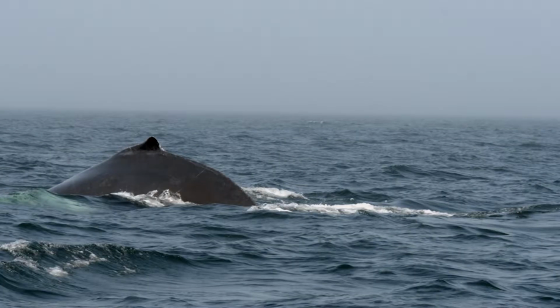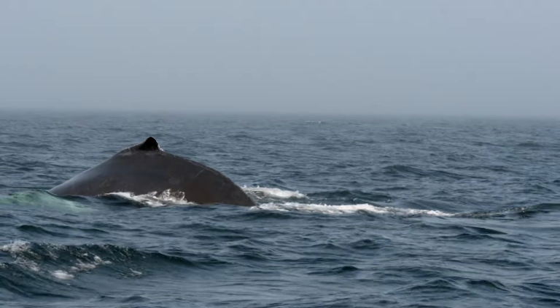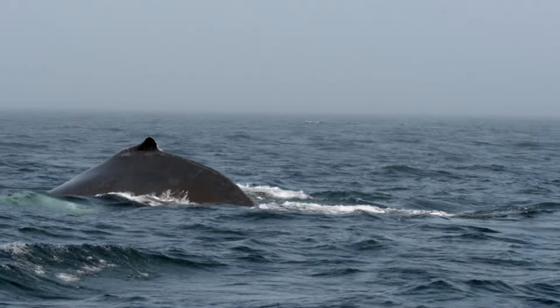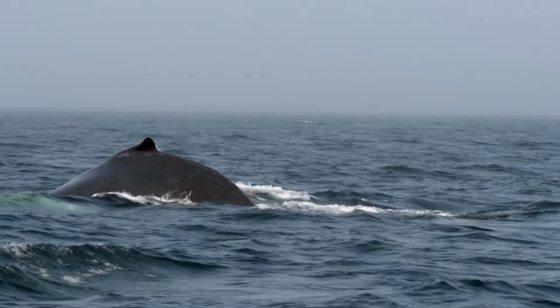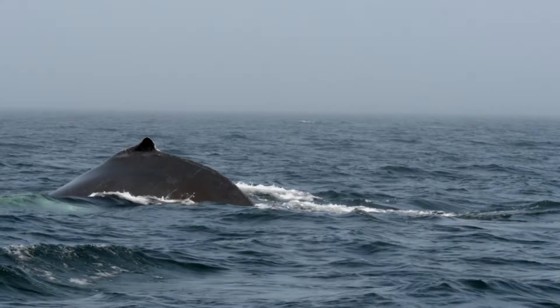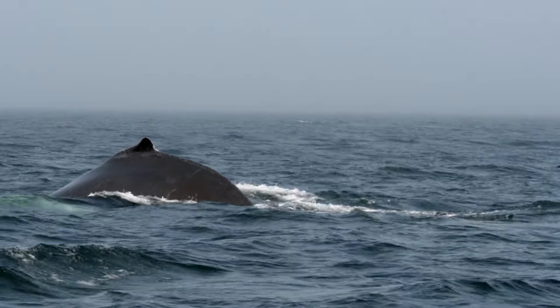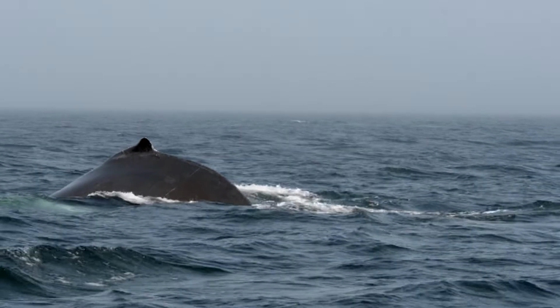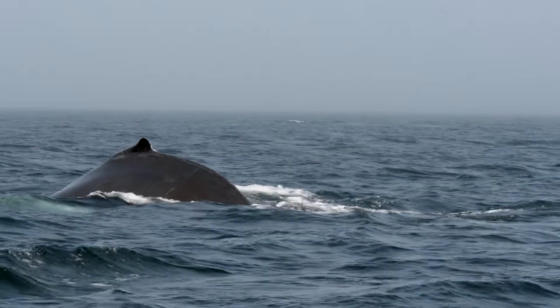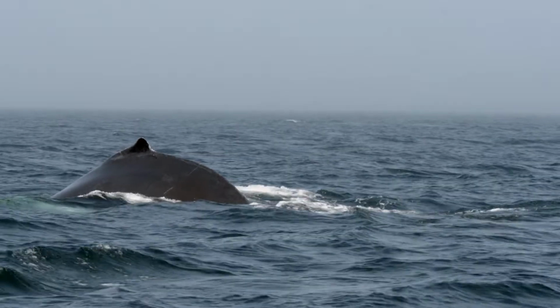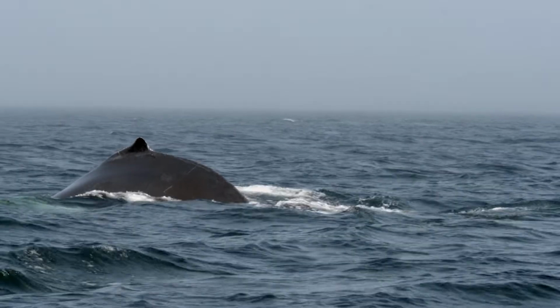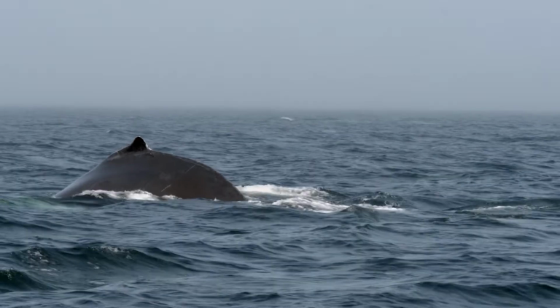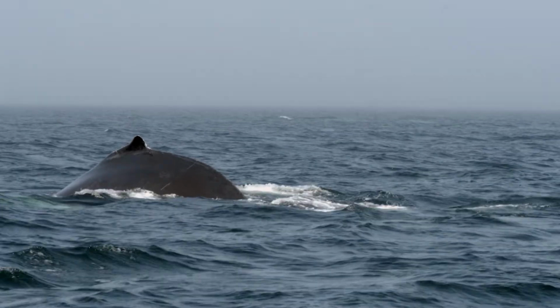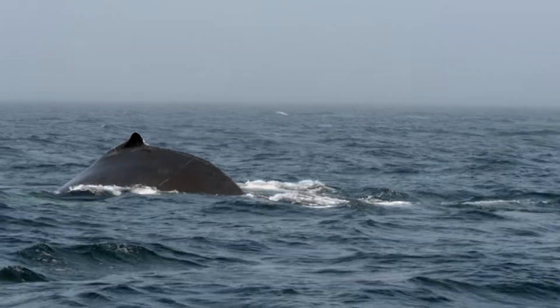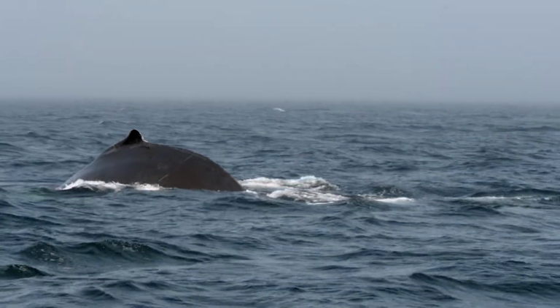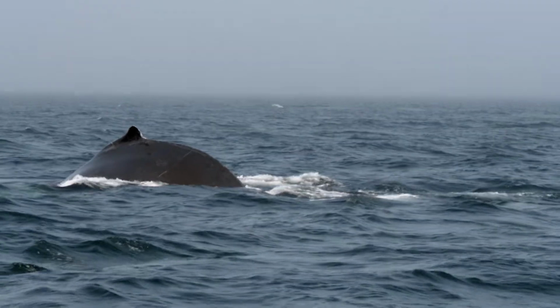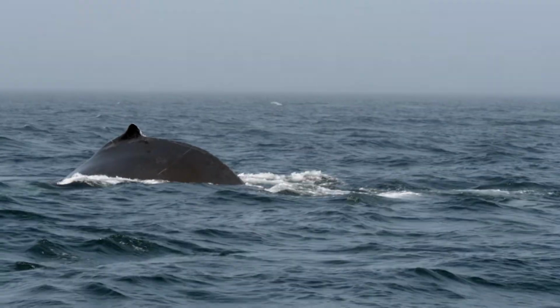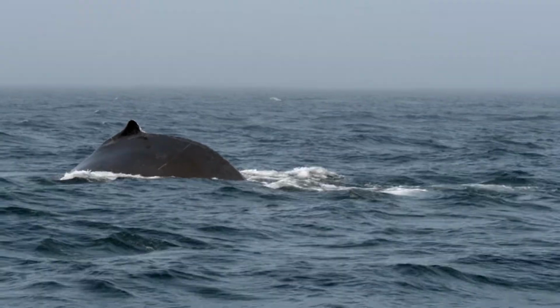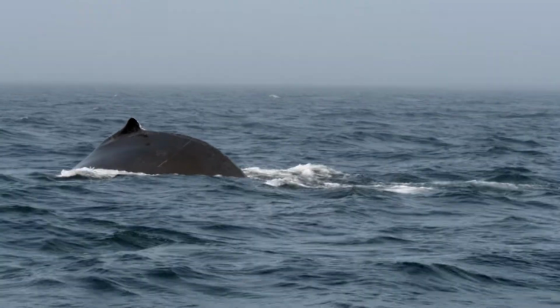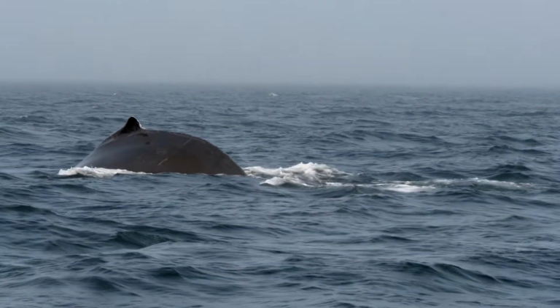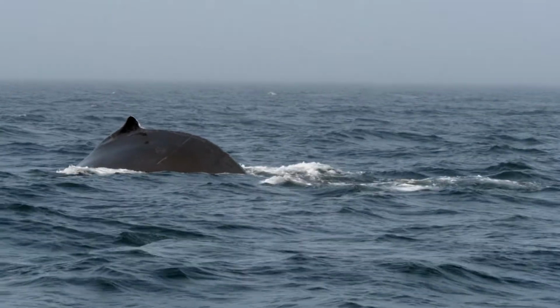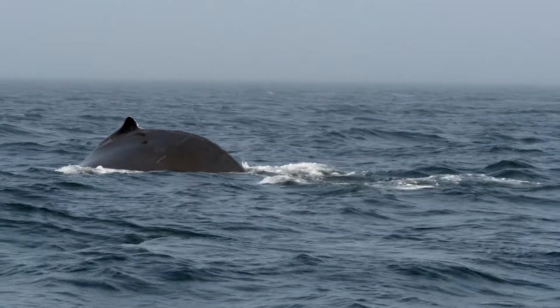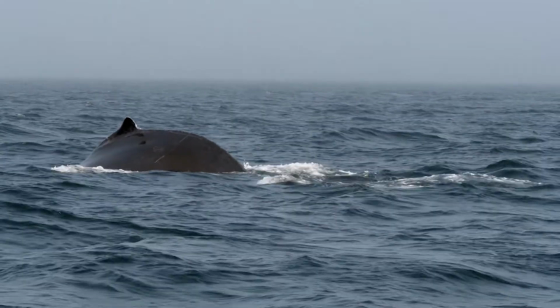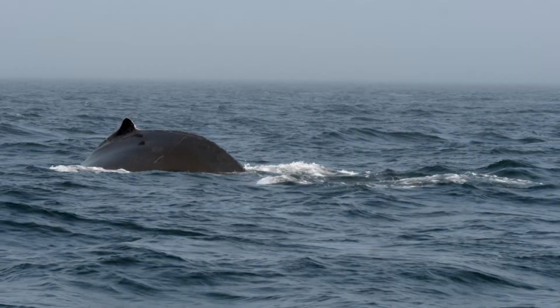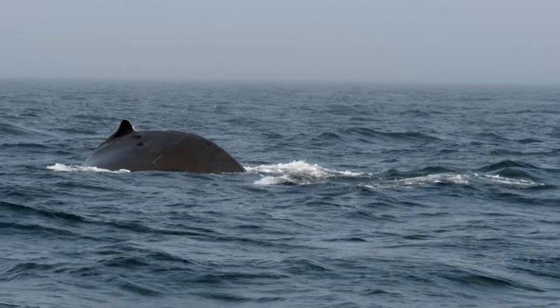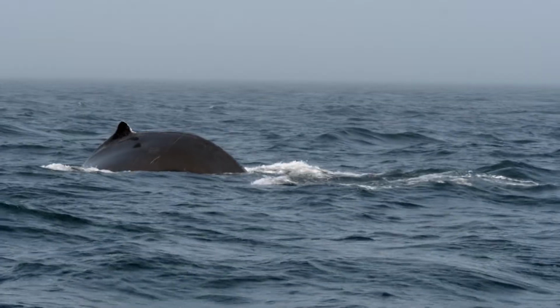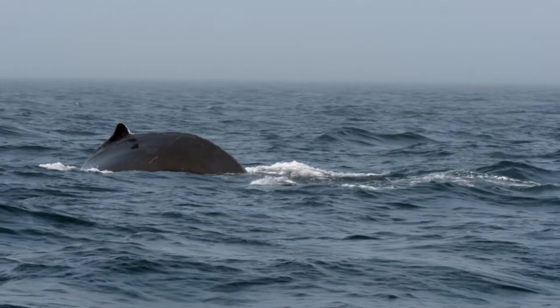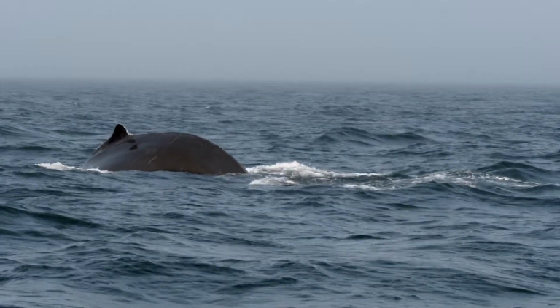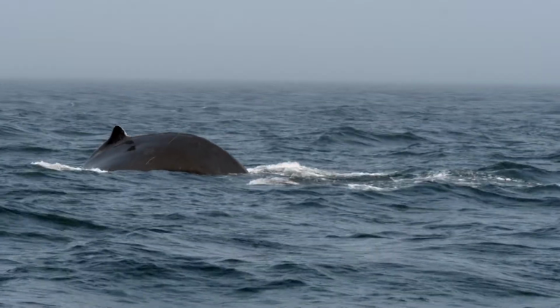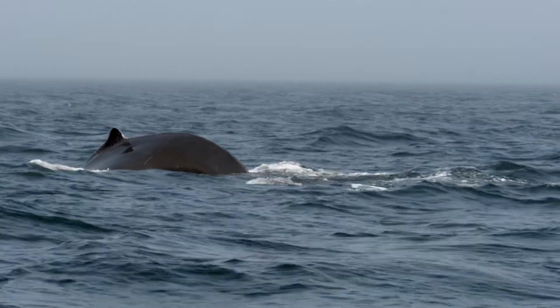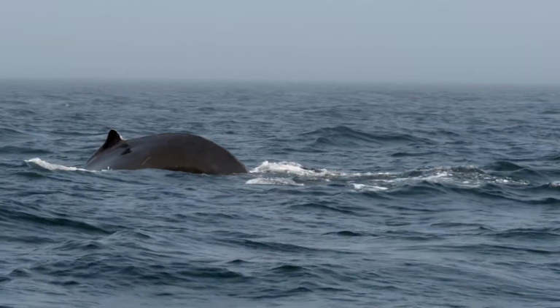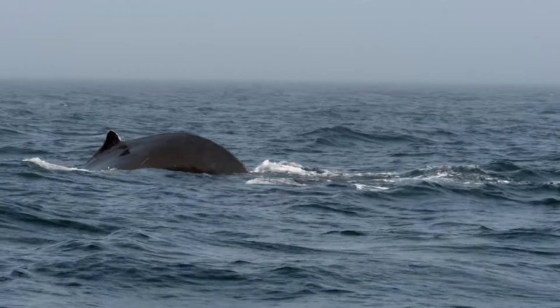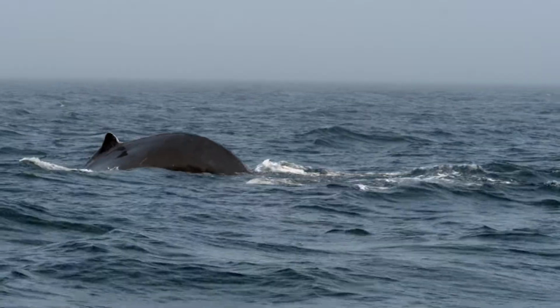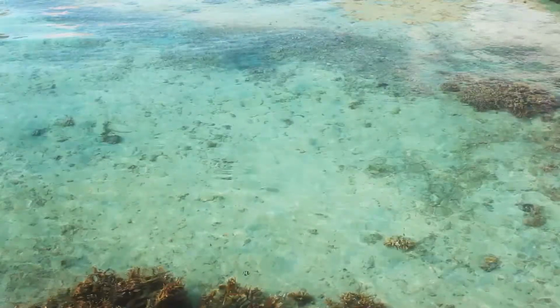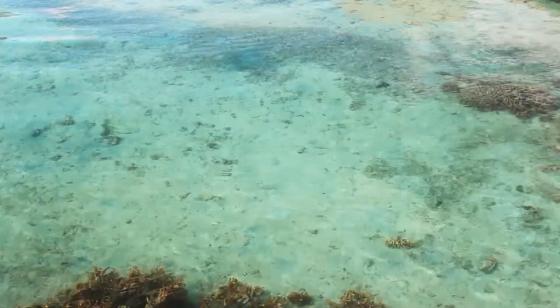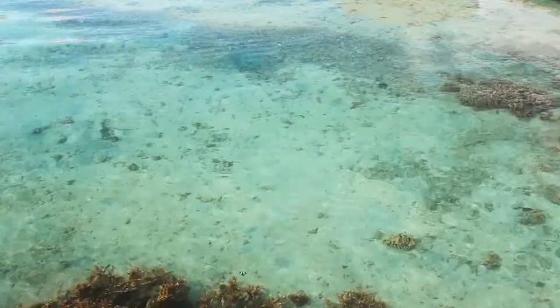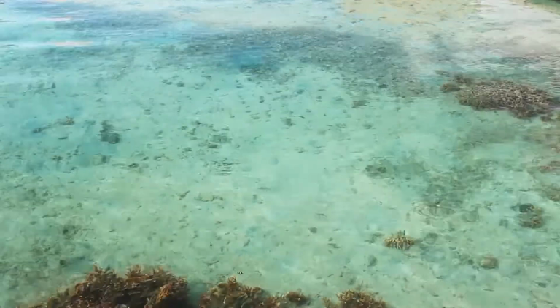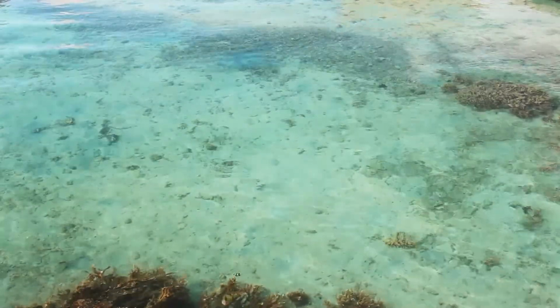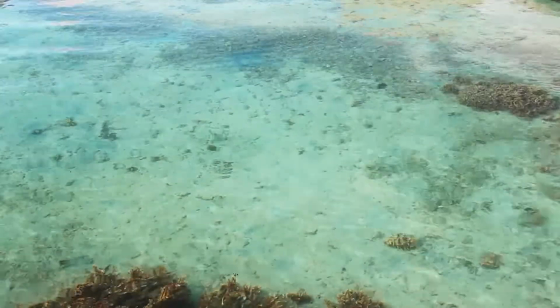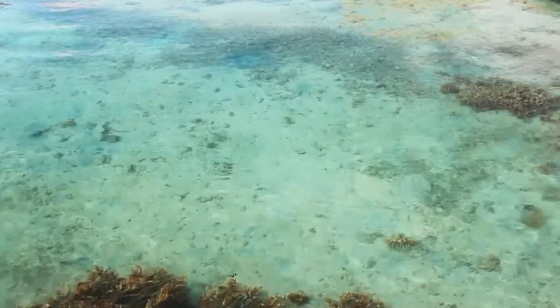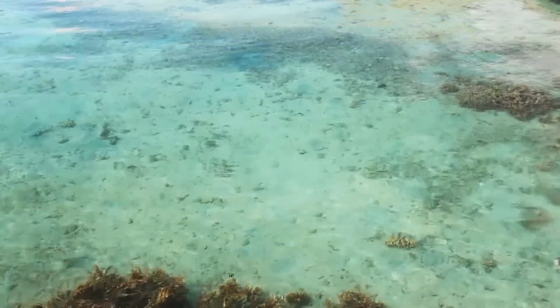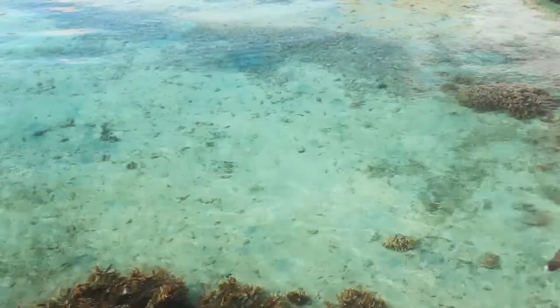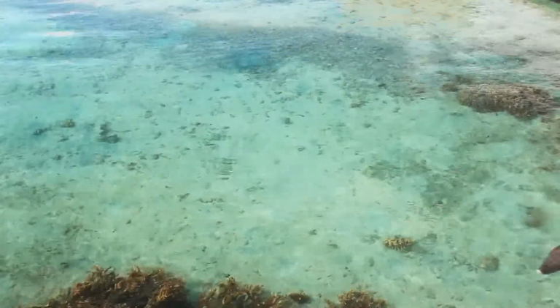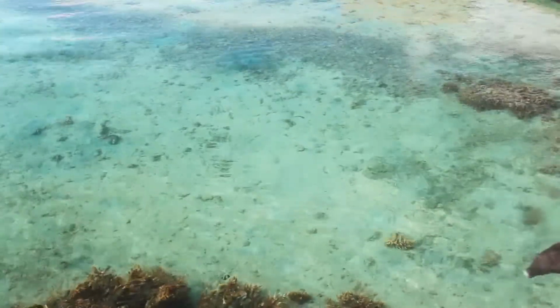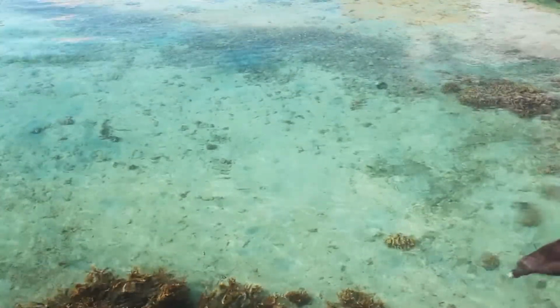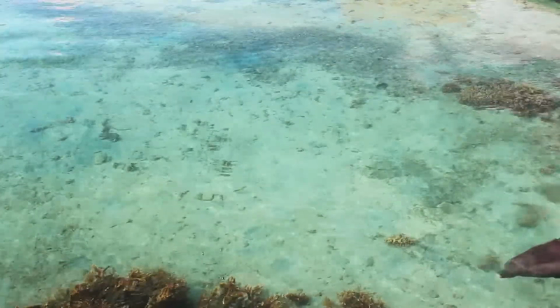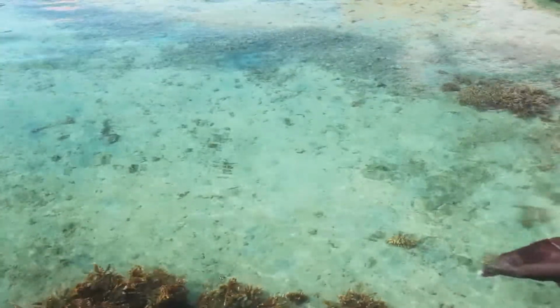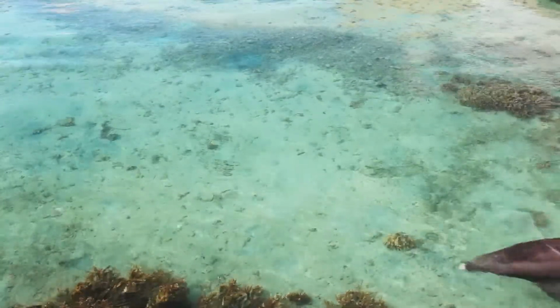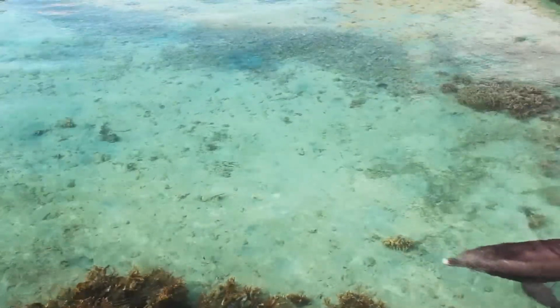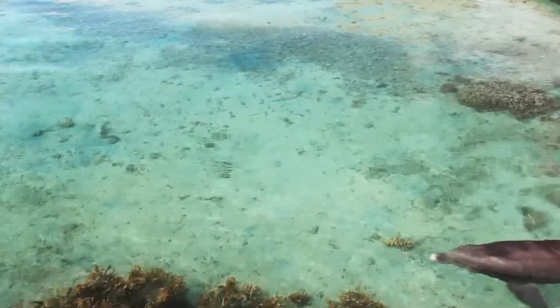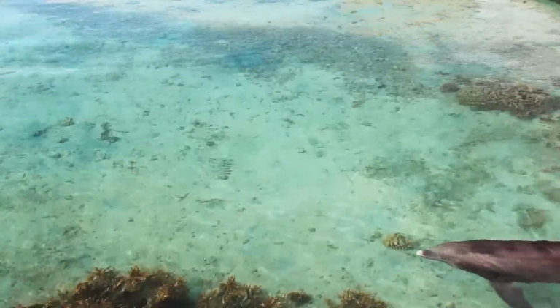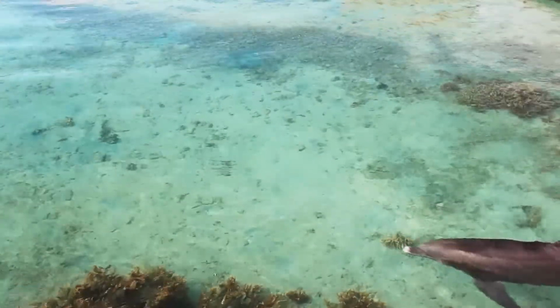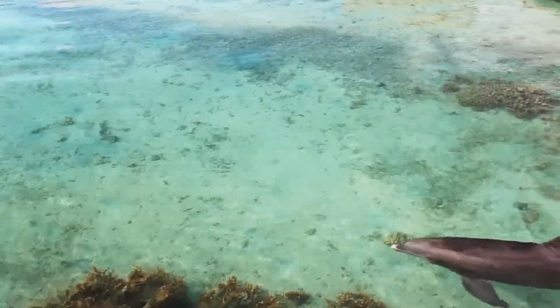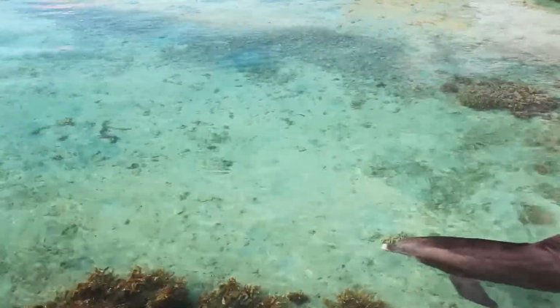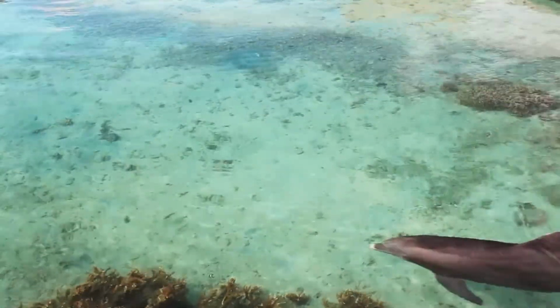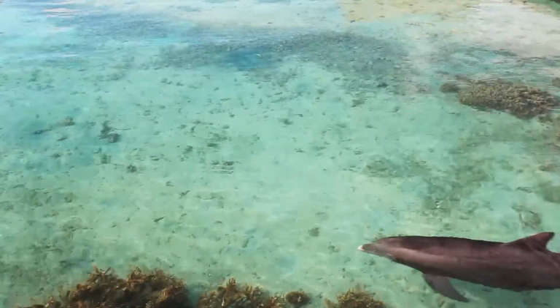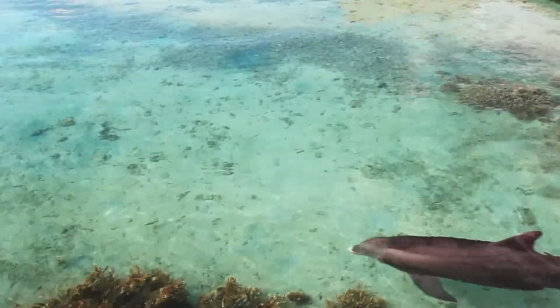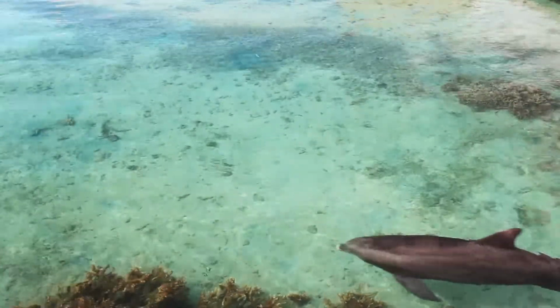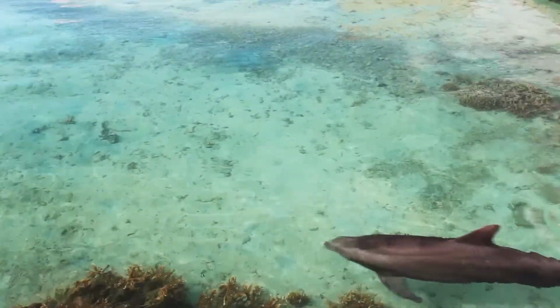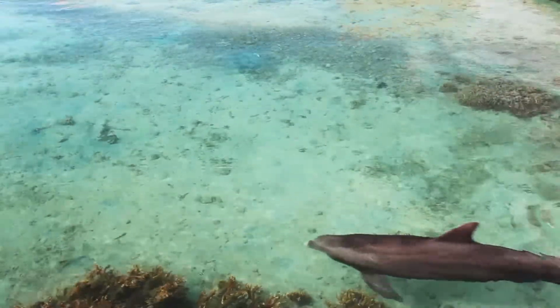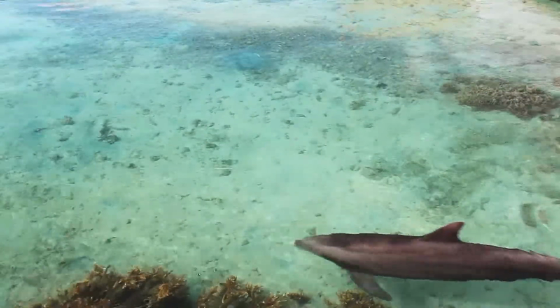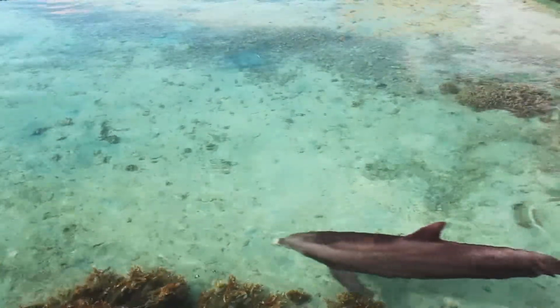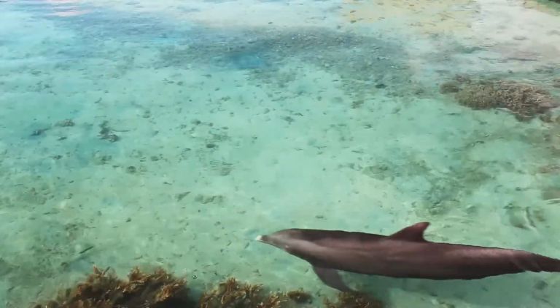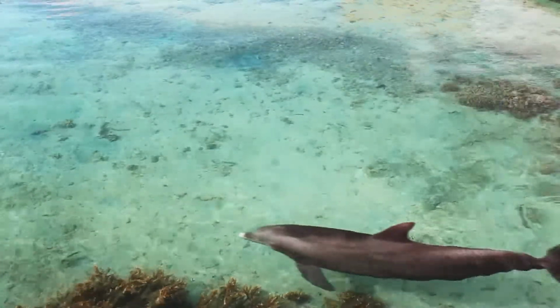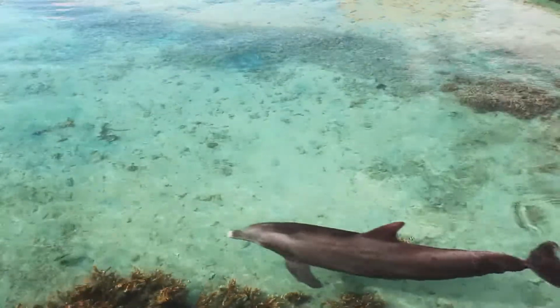Why Our Oceans Matter. Take notes as you watch this video and try the quick quiz at the end.